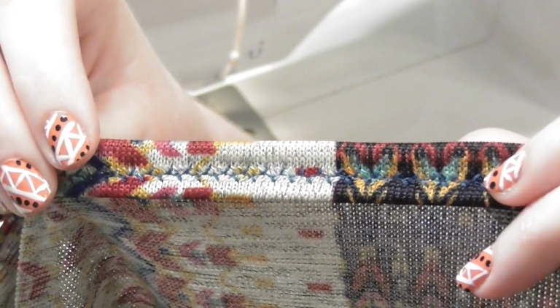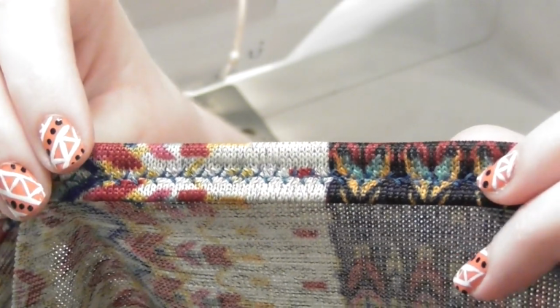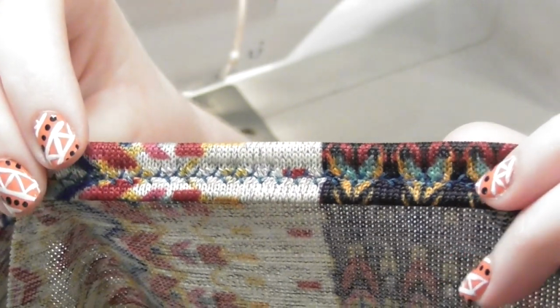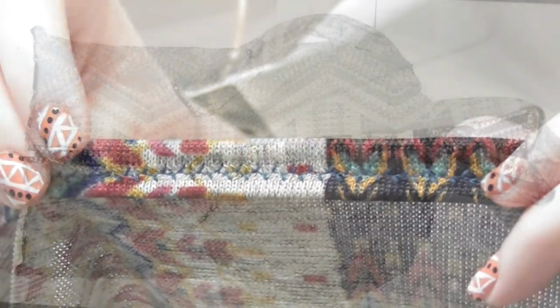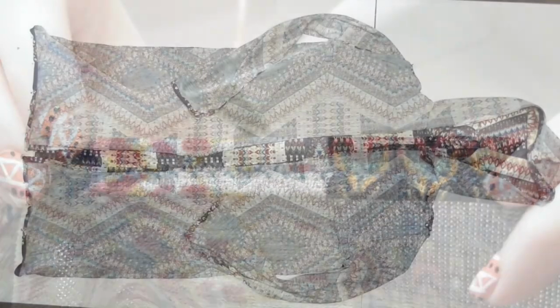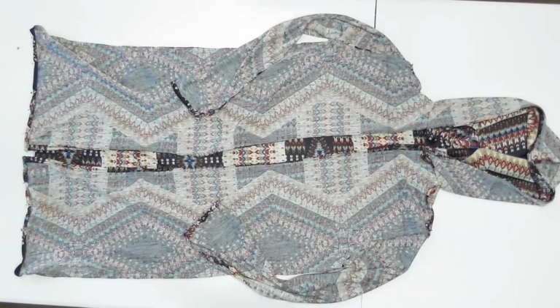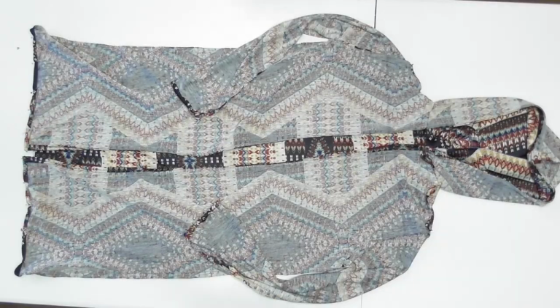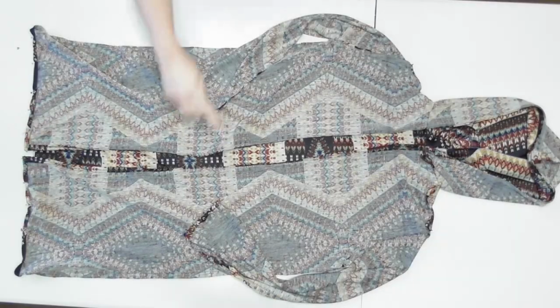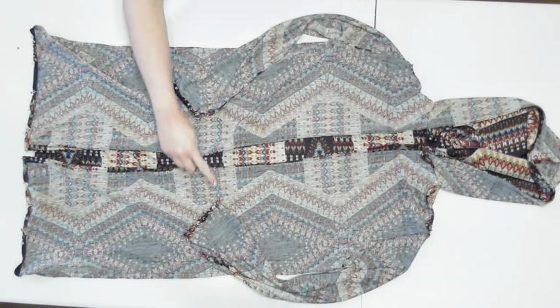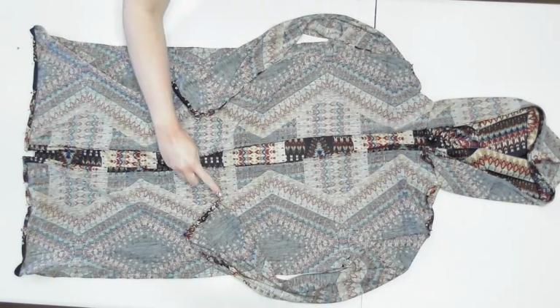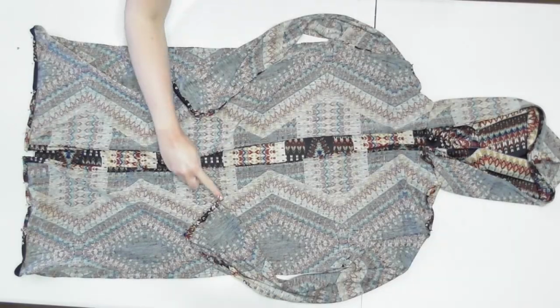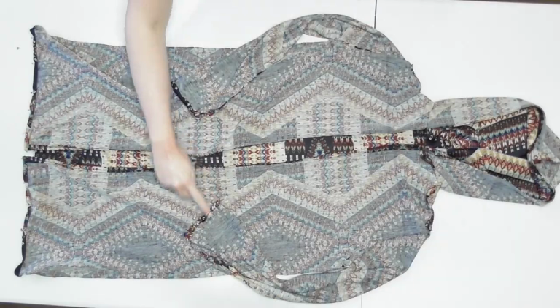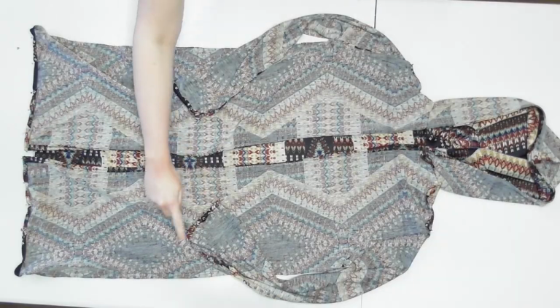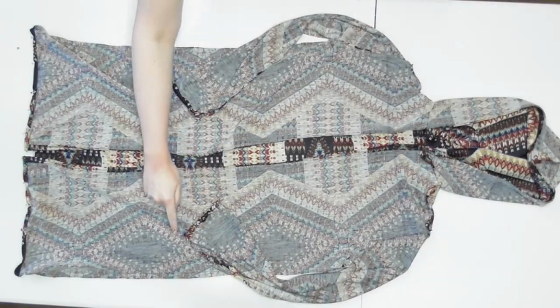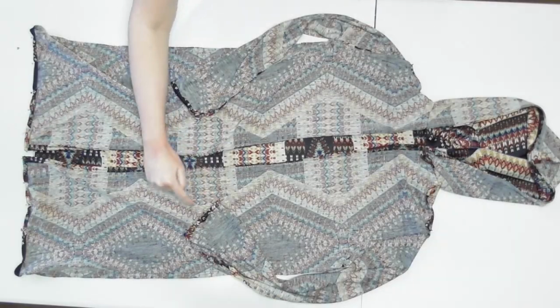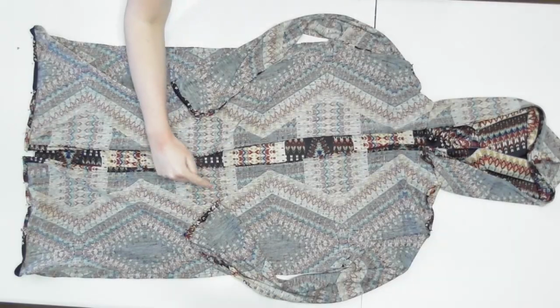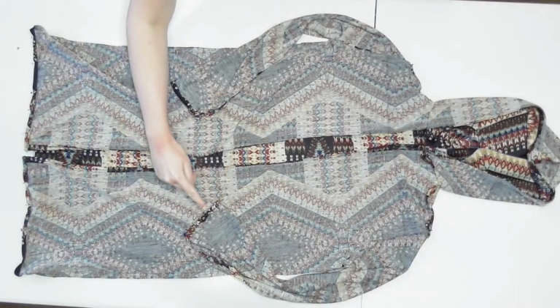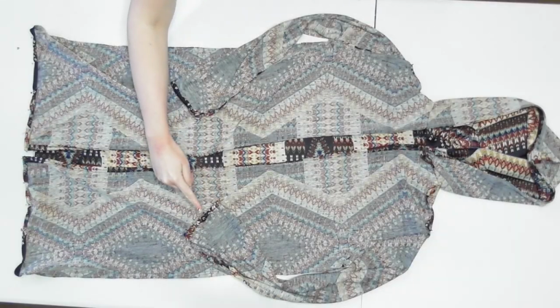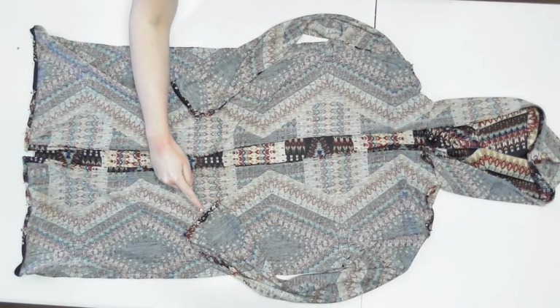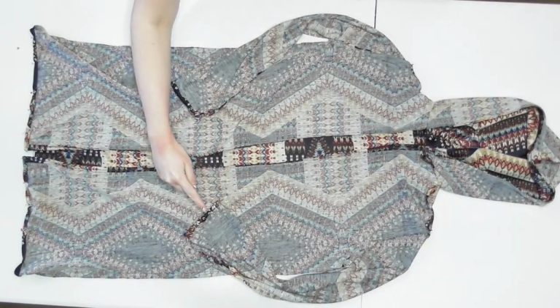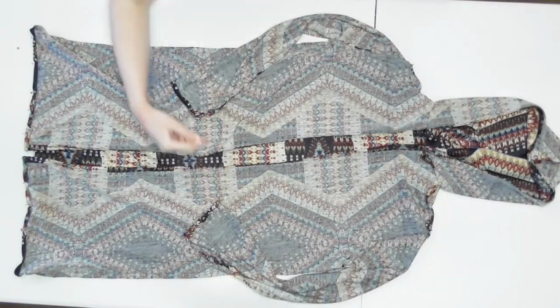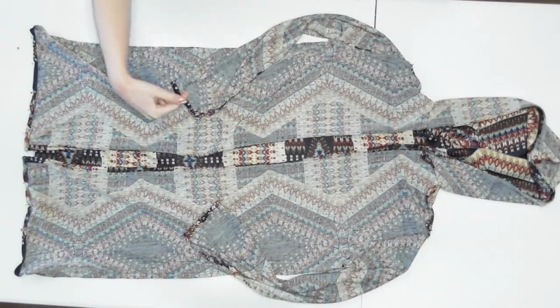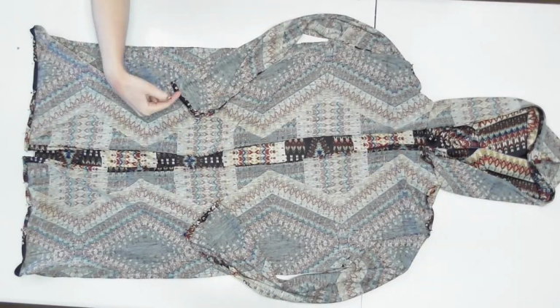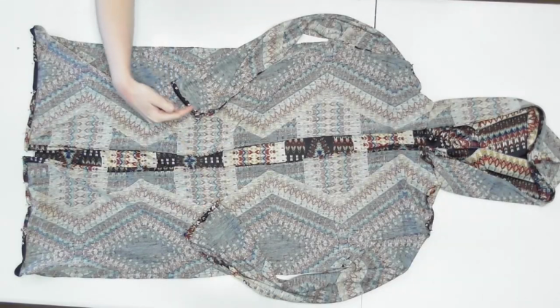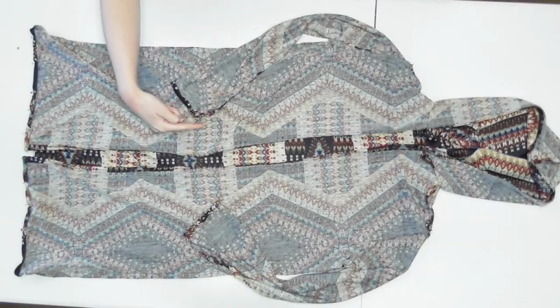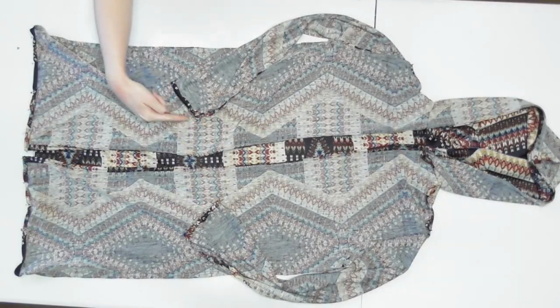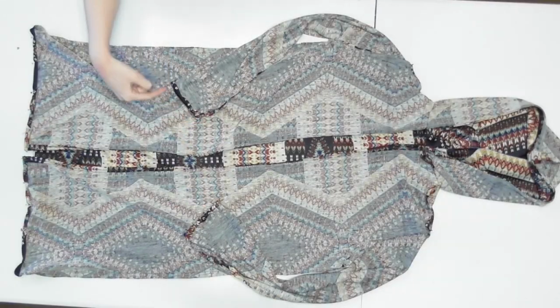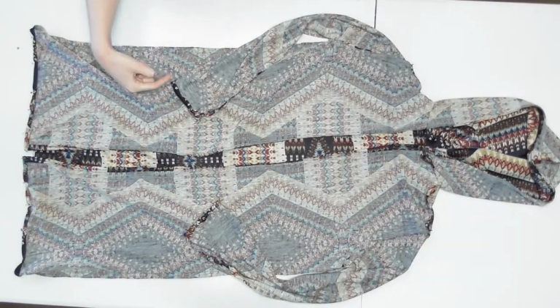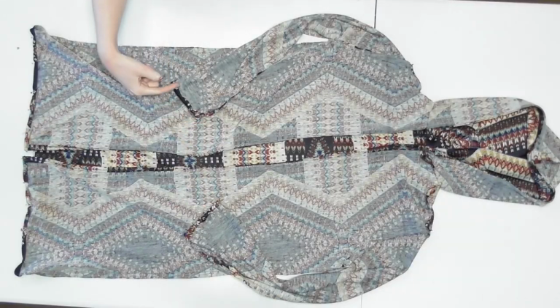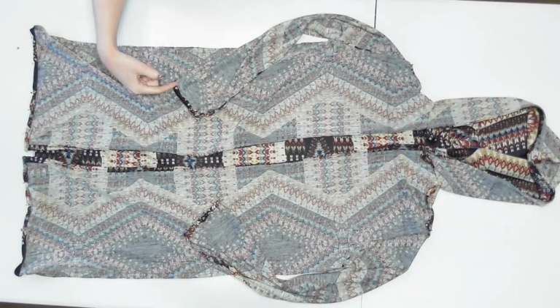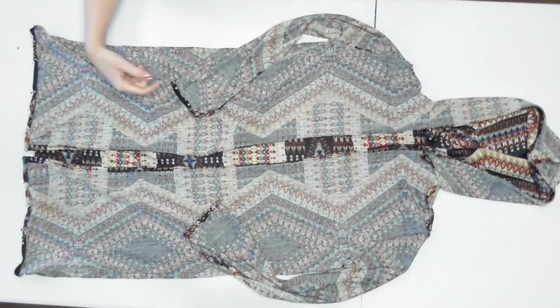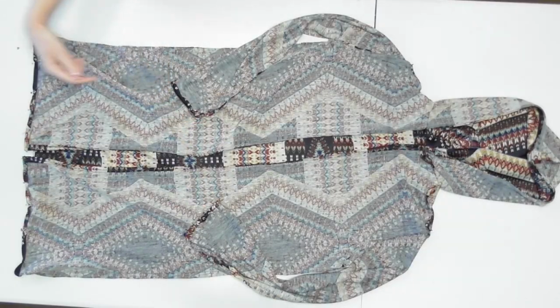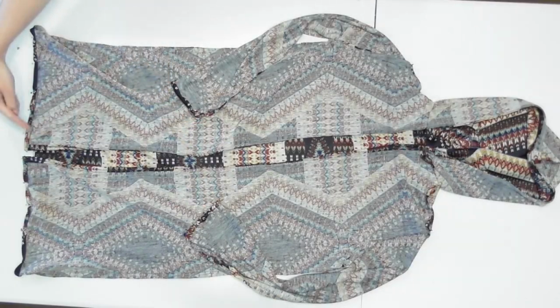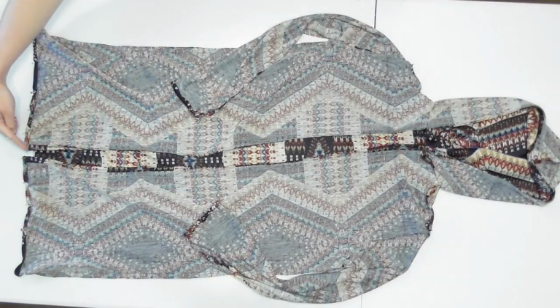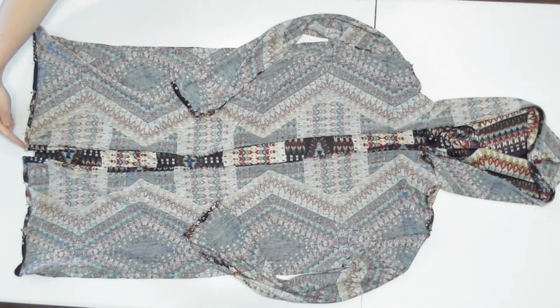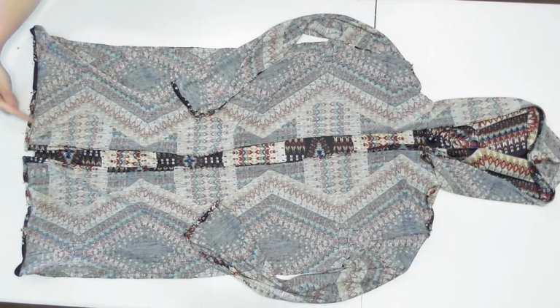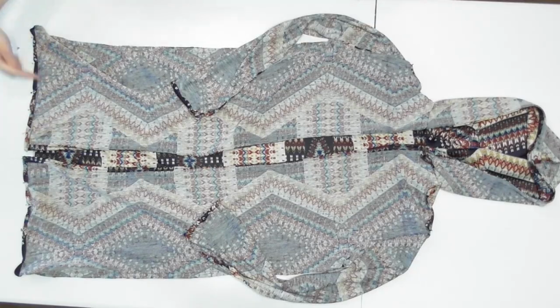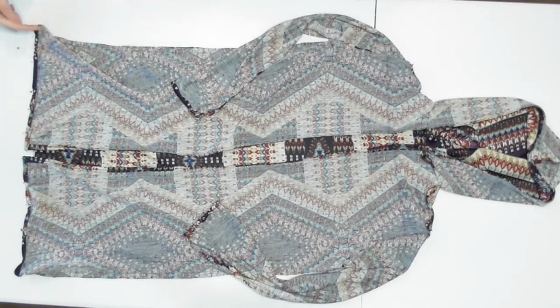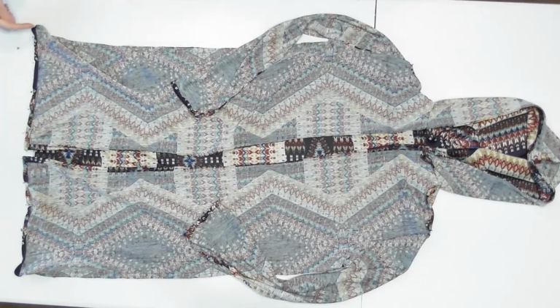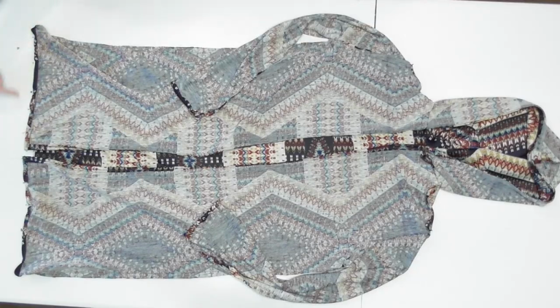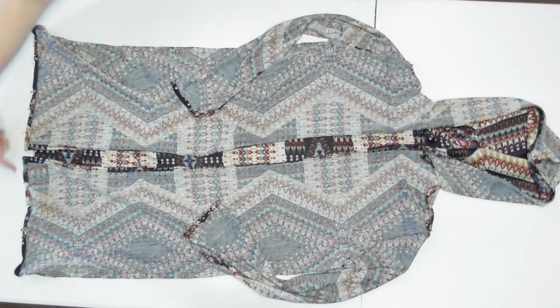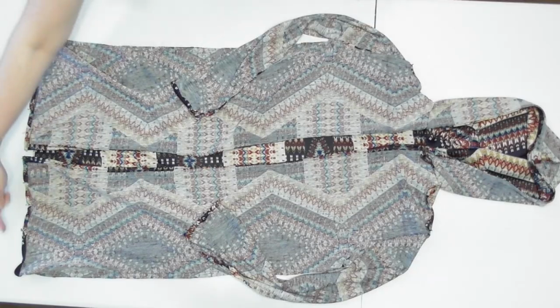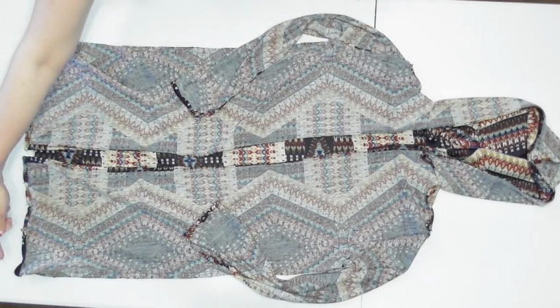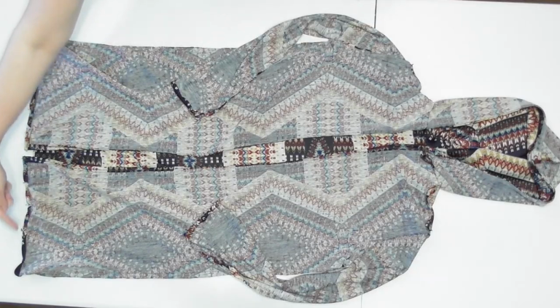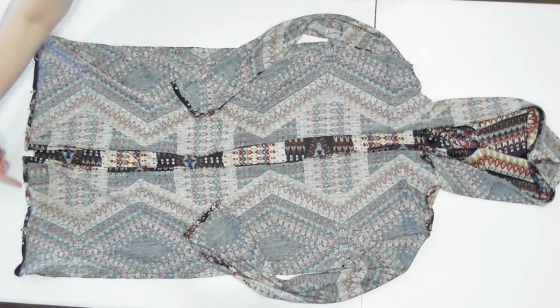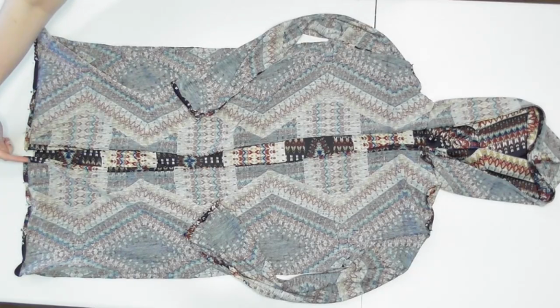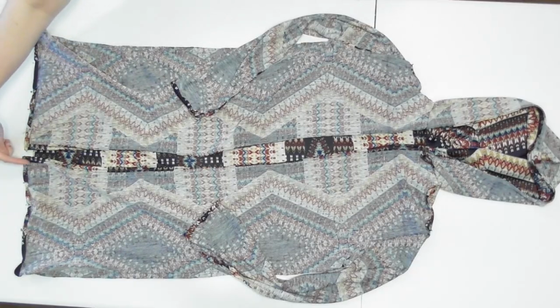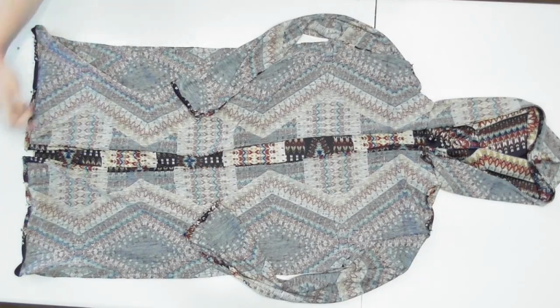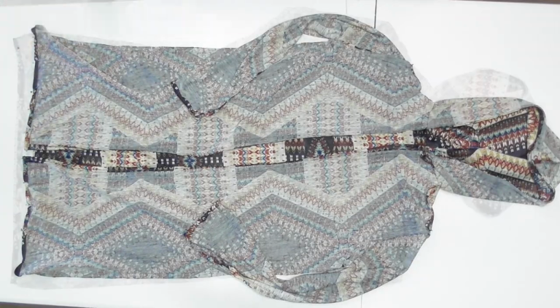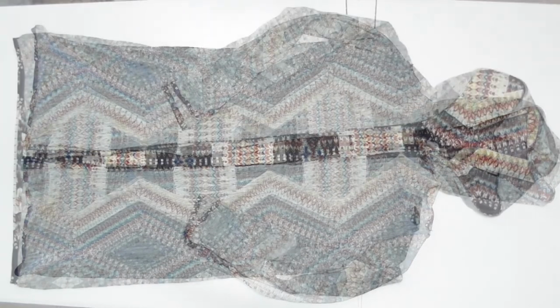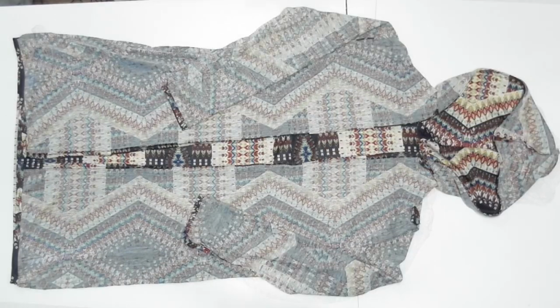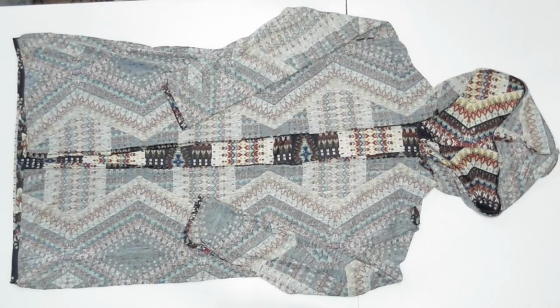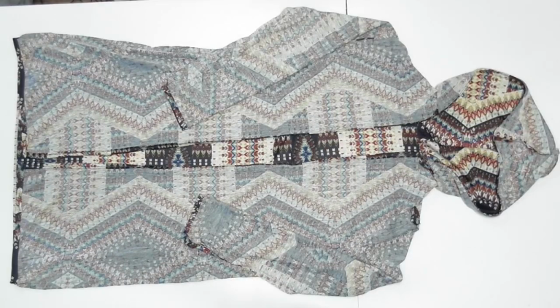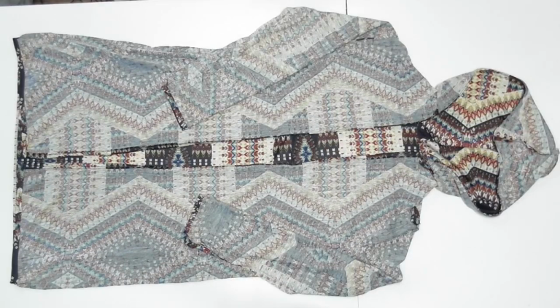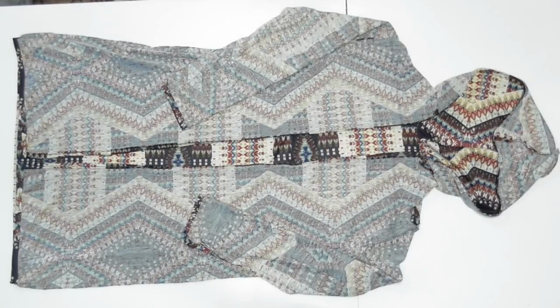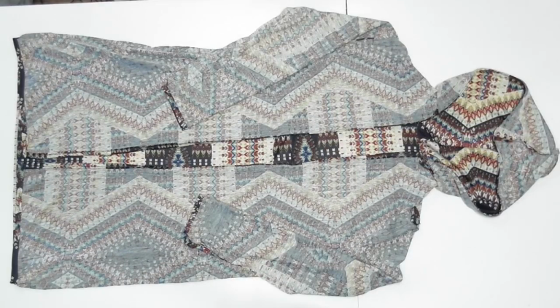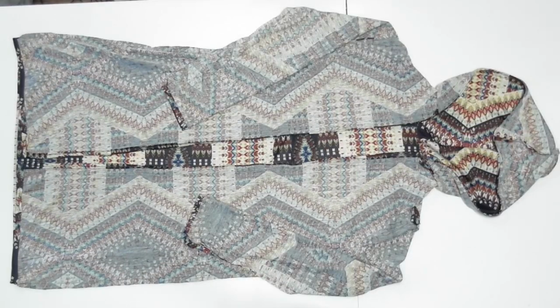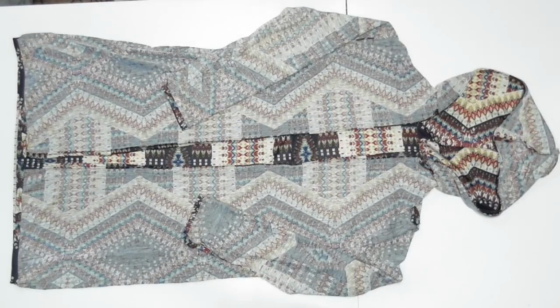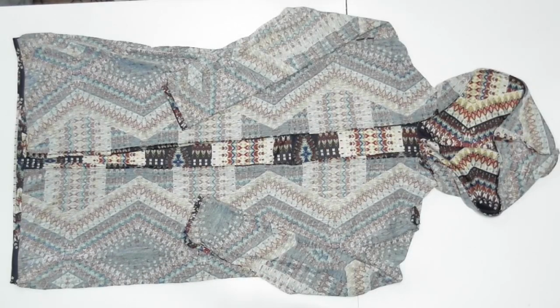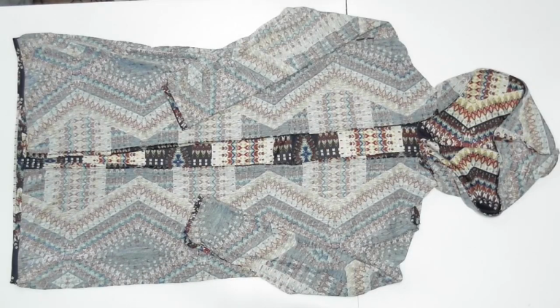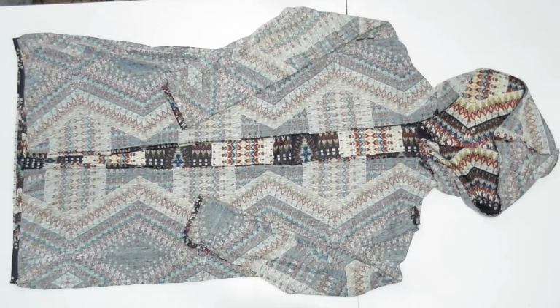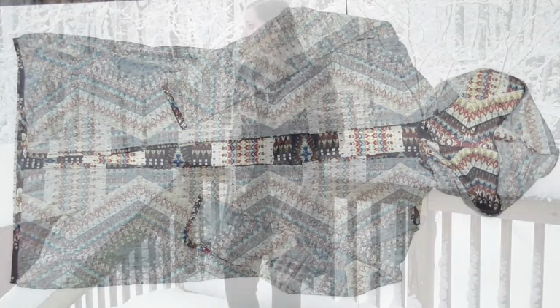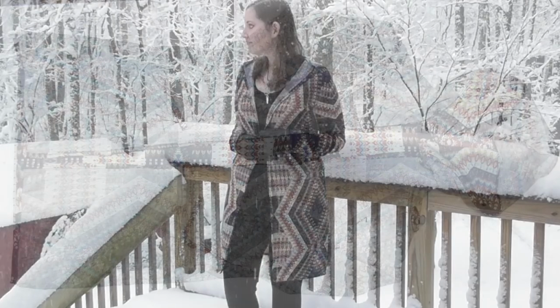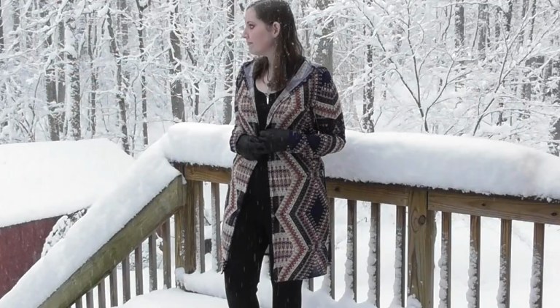Hem the sleeves and bottom edge by double-folding and sewing as well, and now your cardigan is complete! Bundle up and enjoy your creation — thanks for watching.